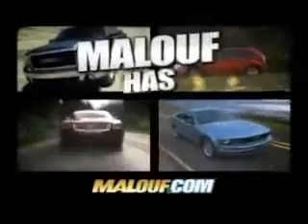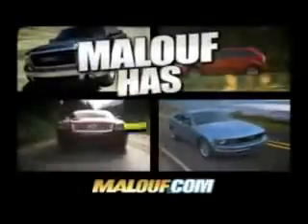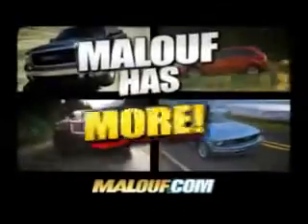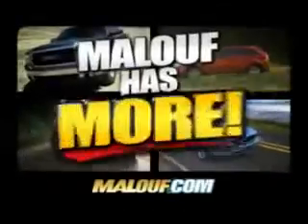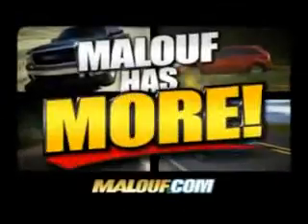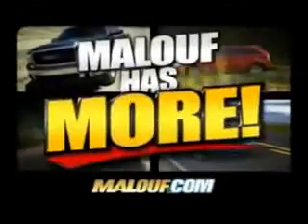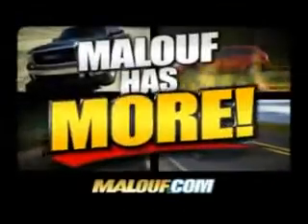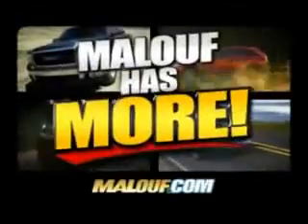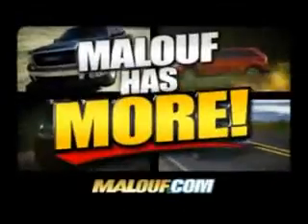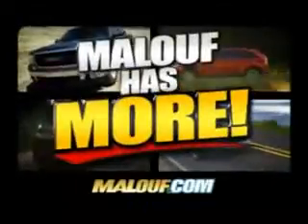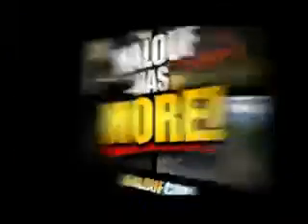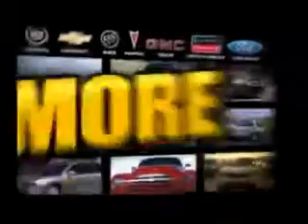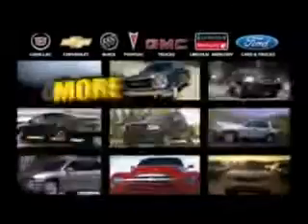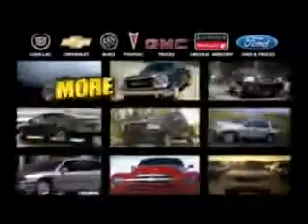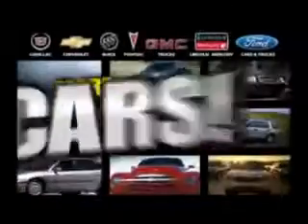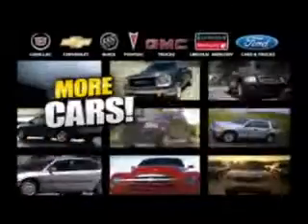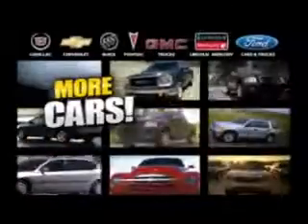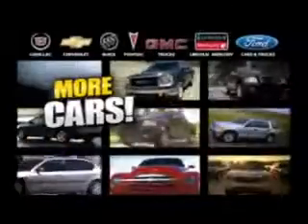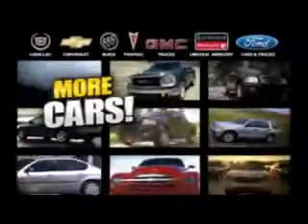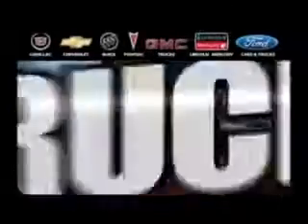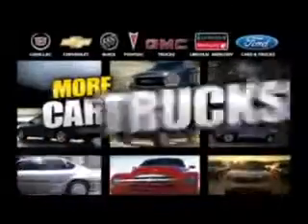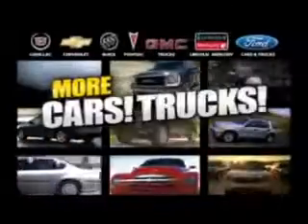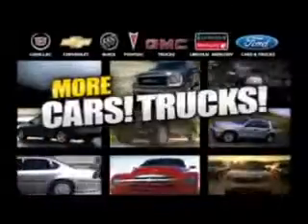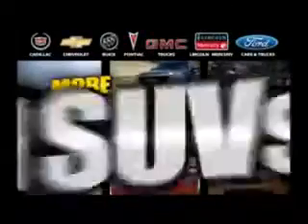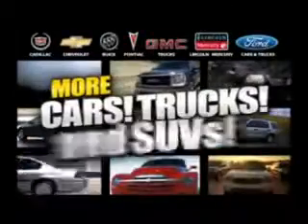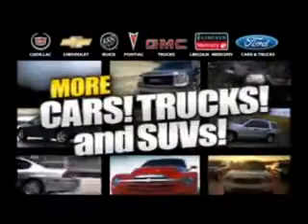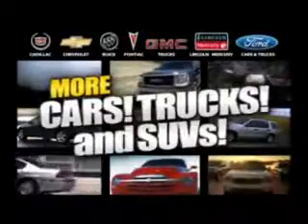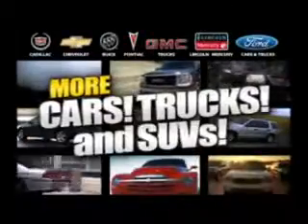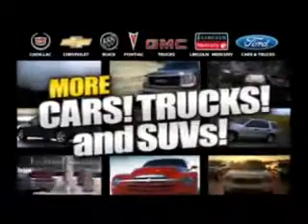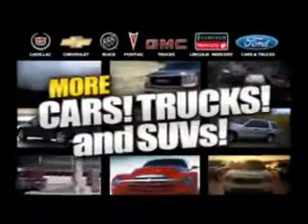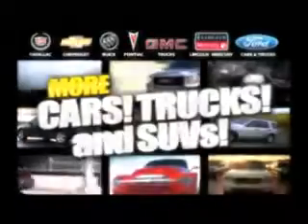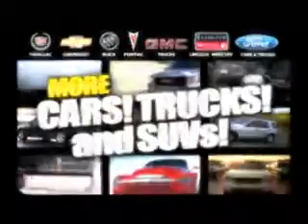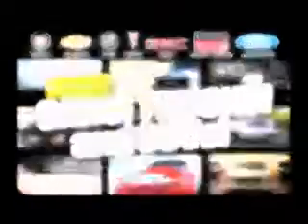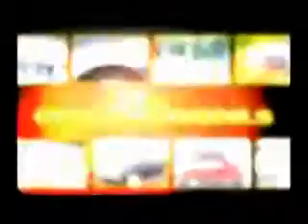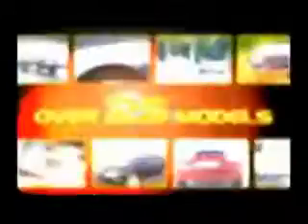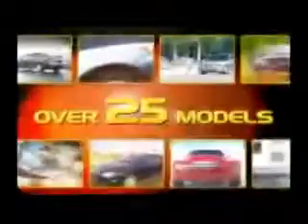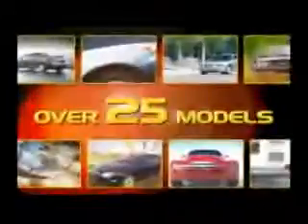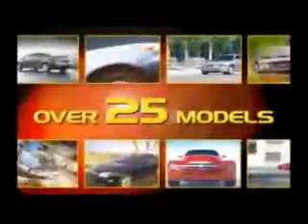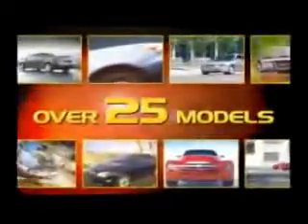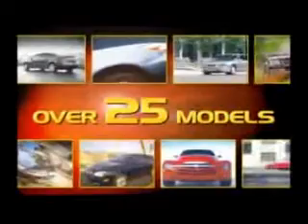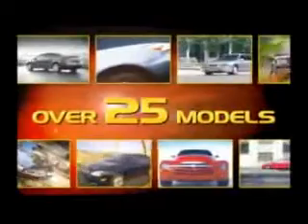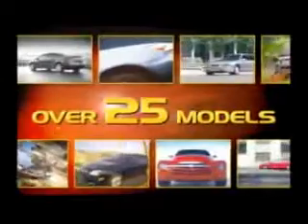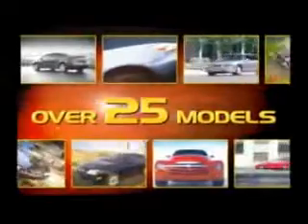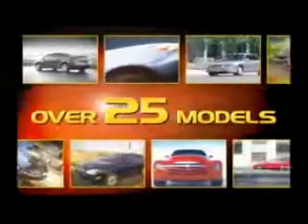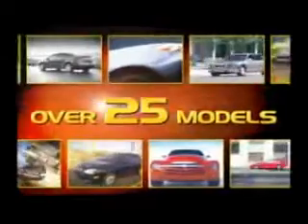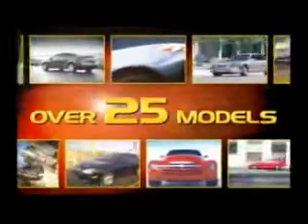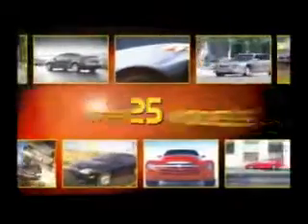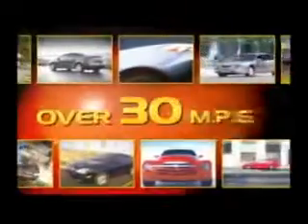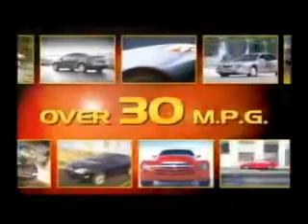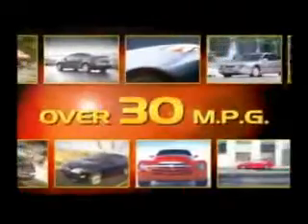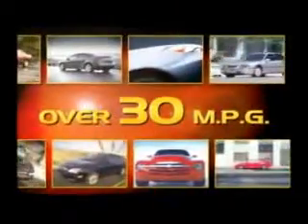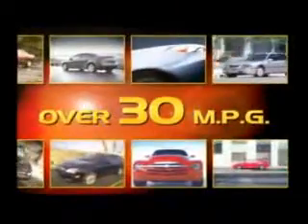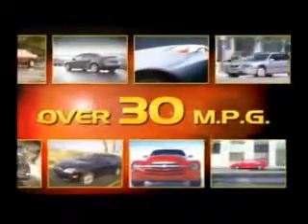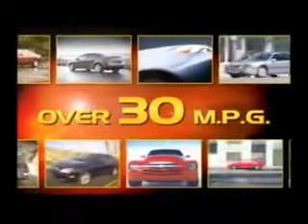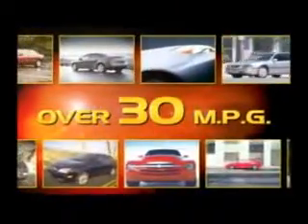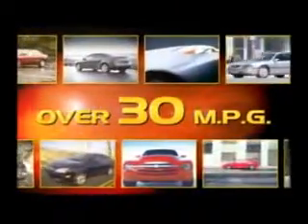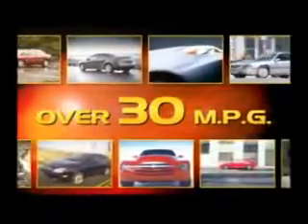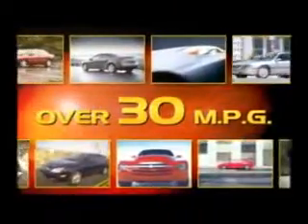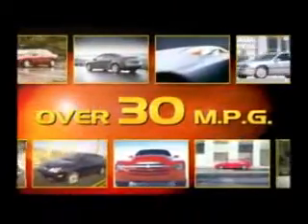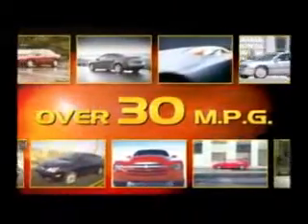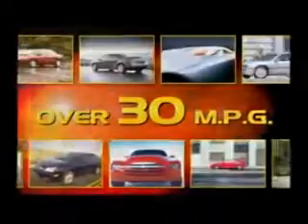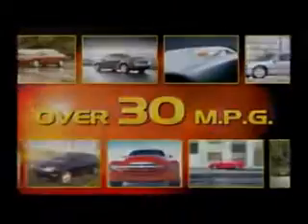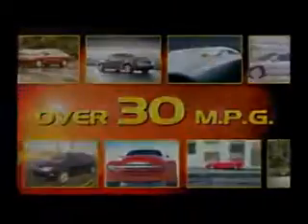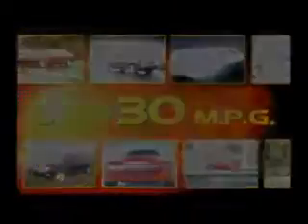Maloof has more — more cars, trucks, and SUVs. Over 25 models averaging over 30 MPG.